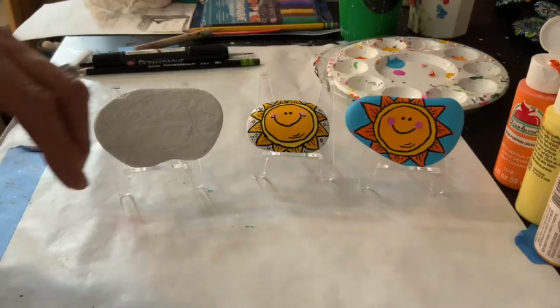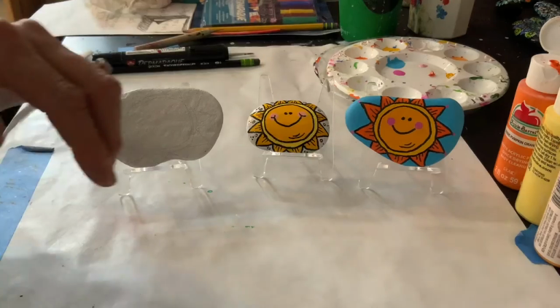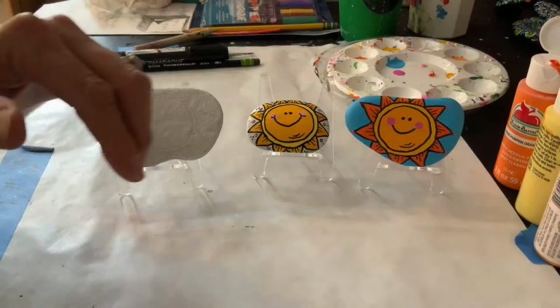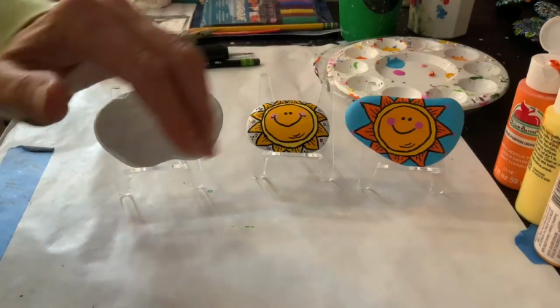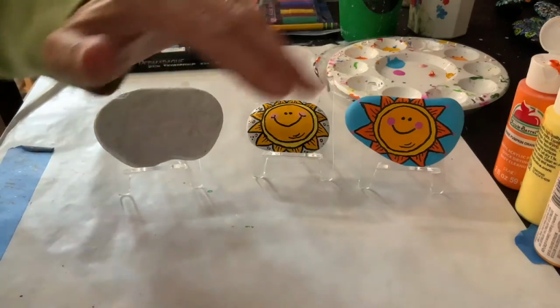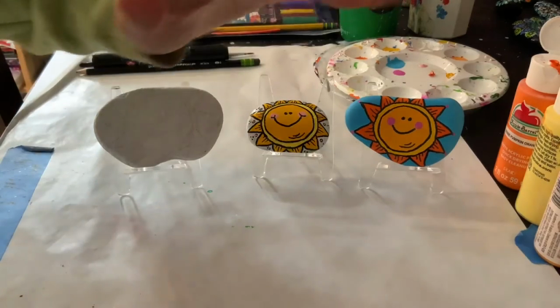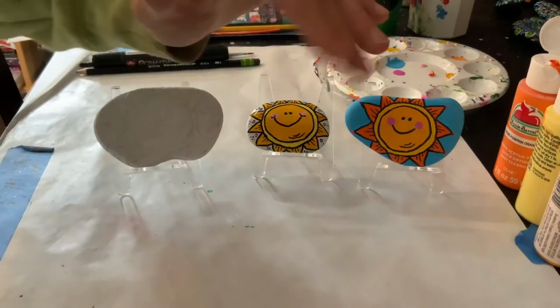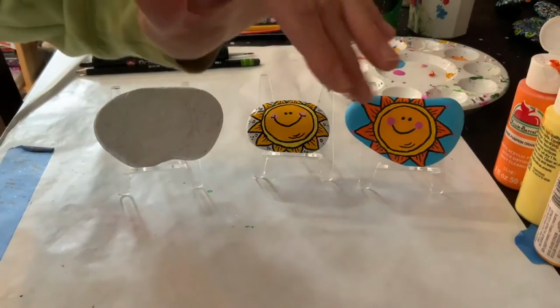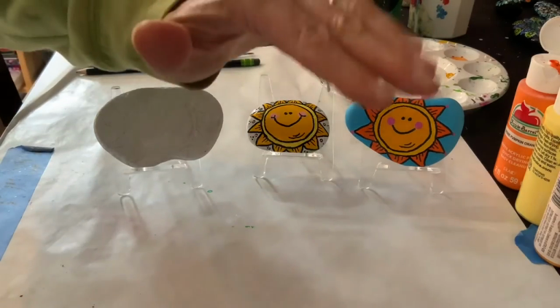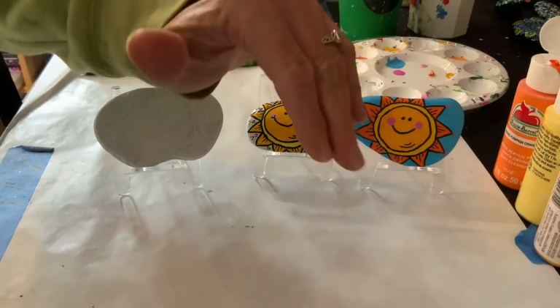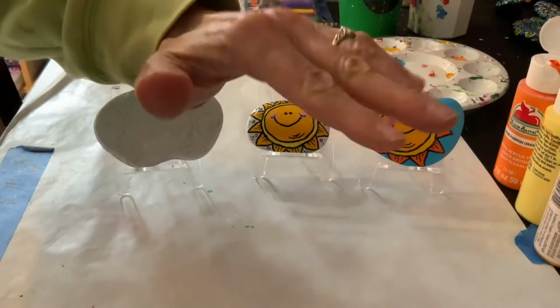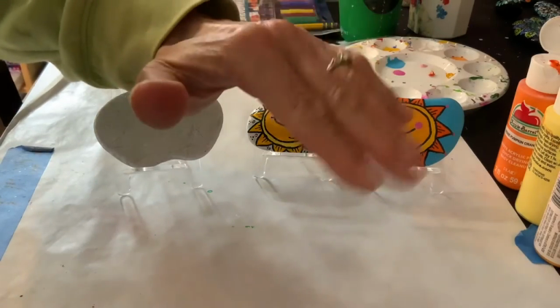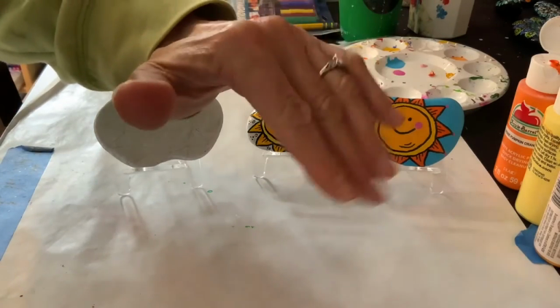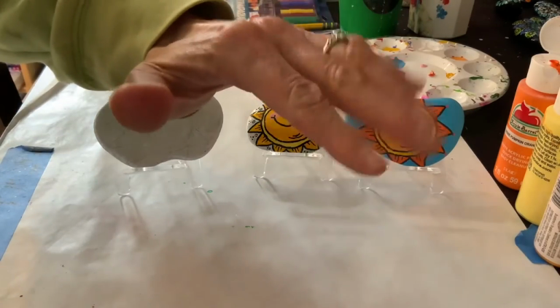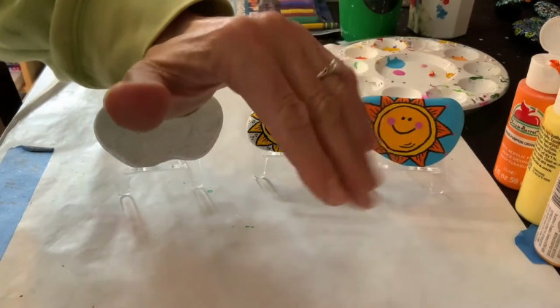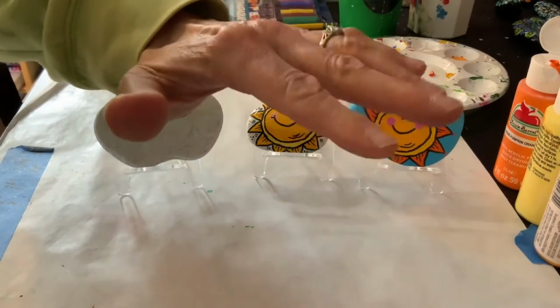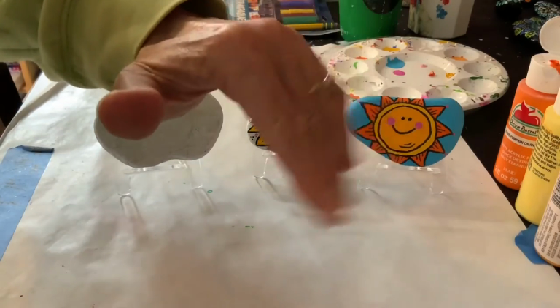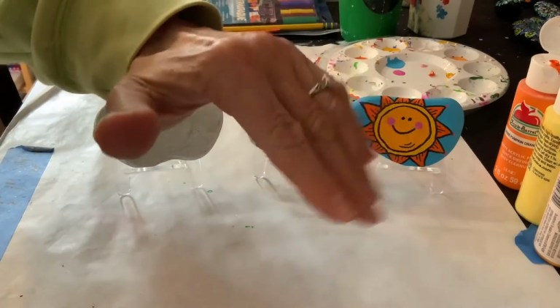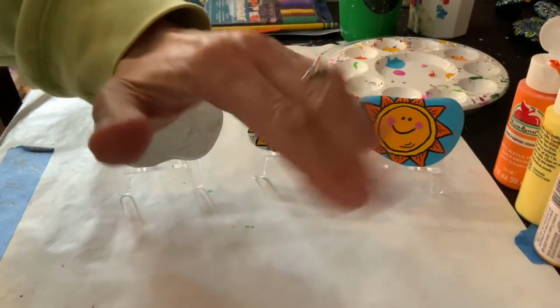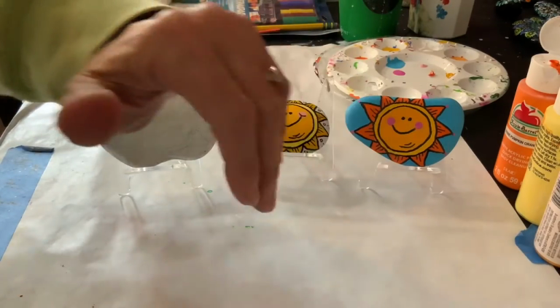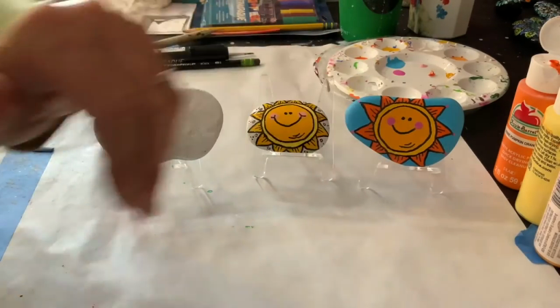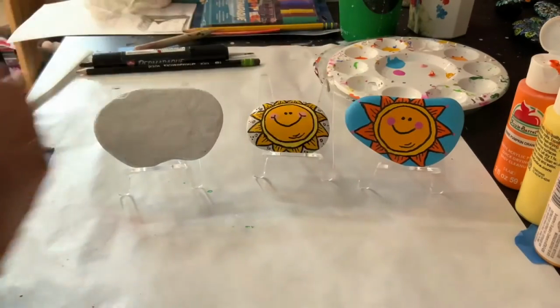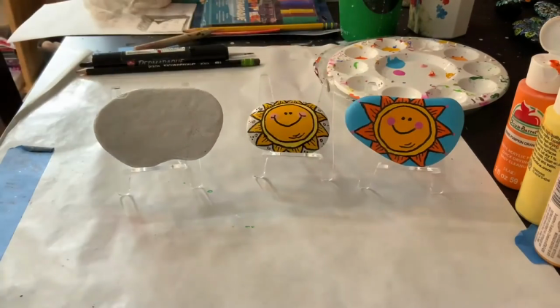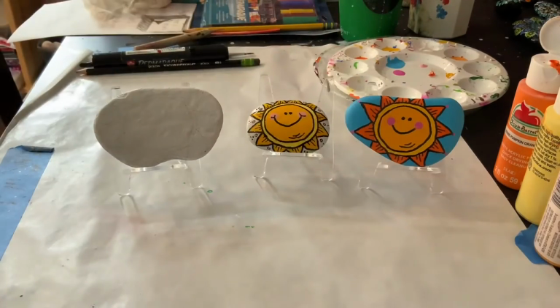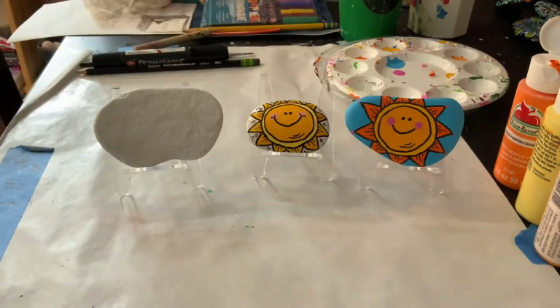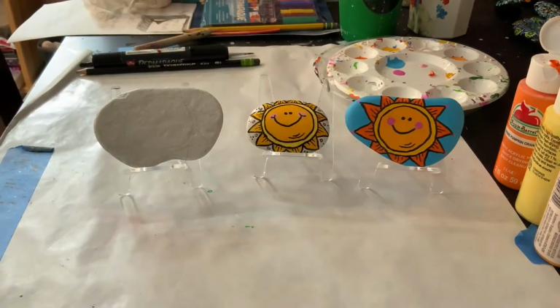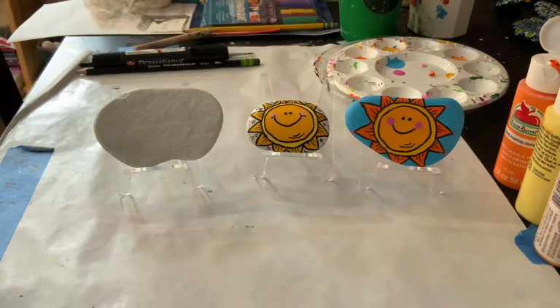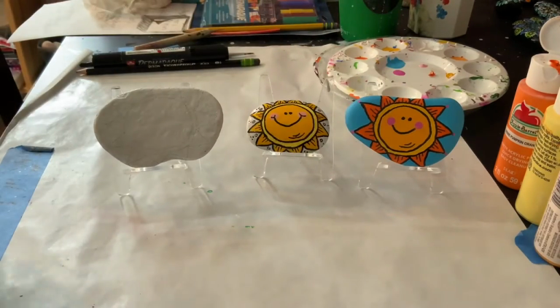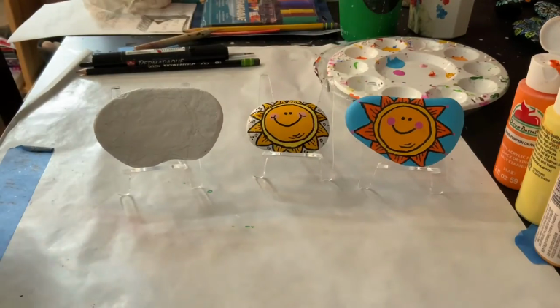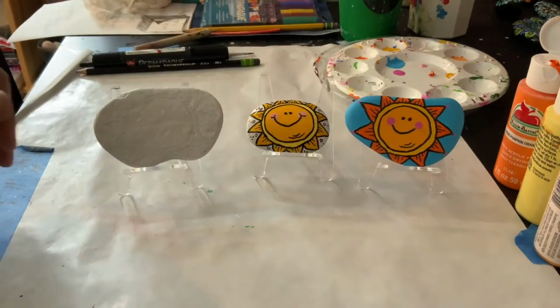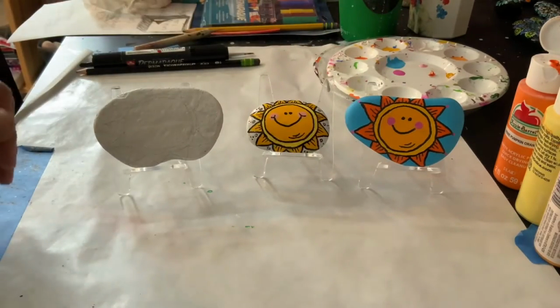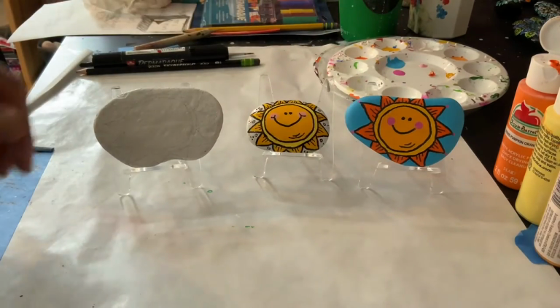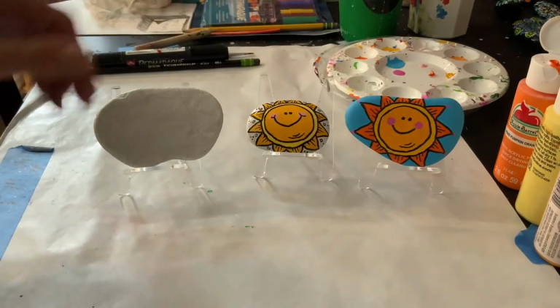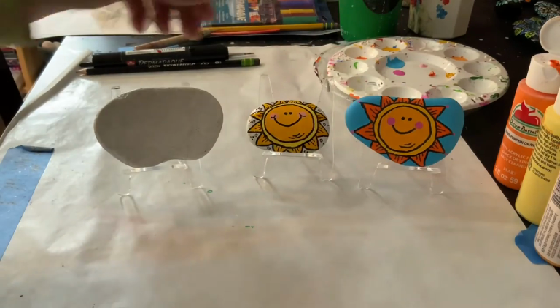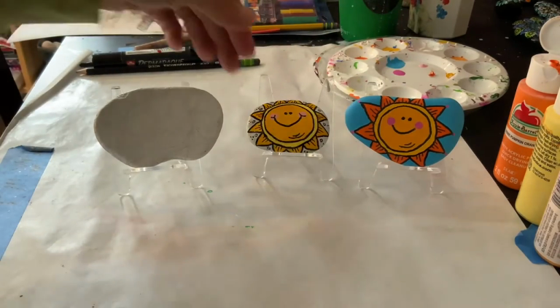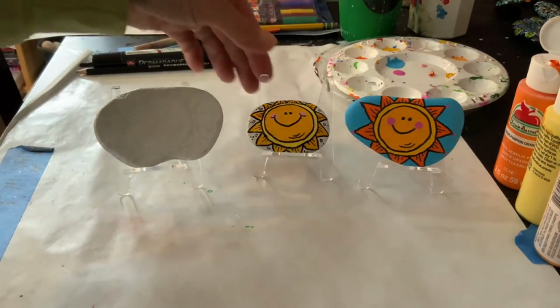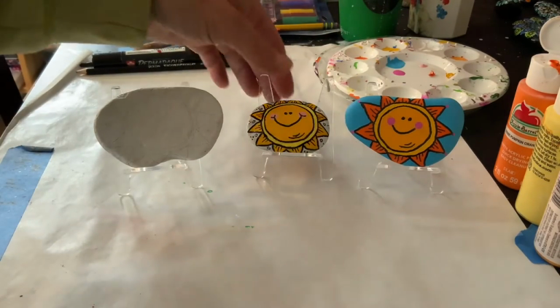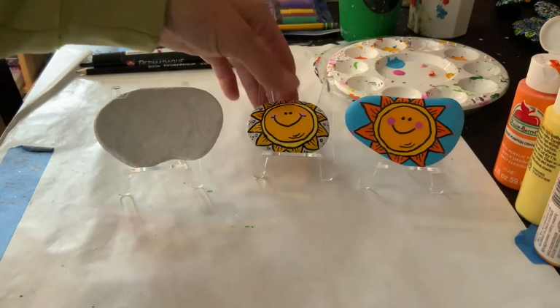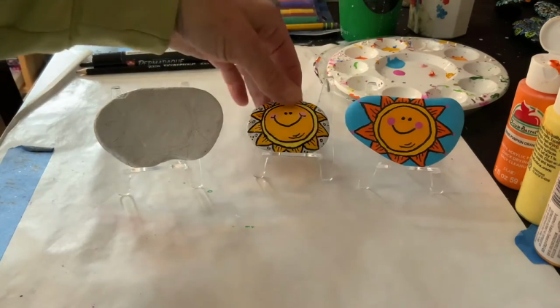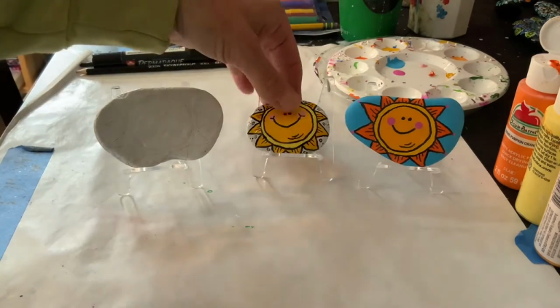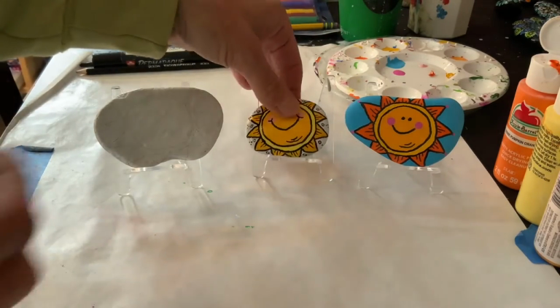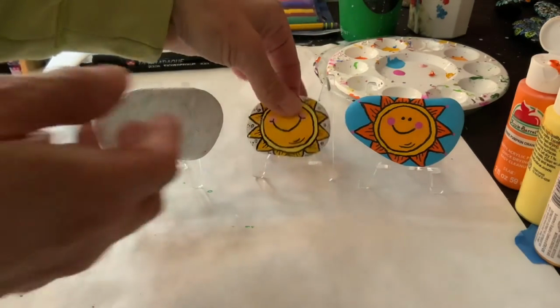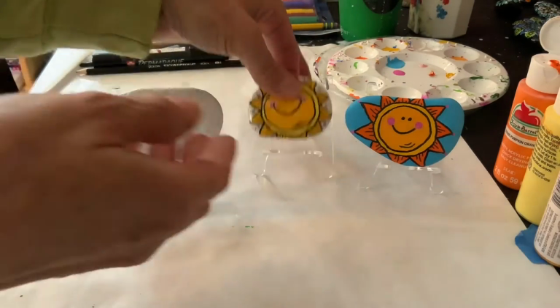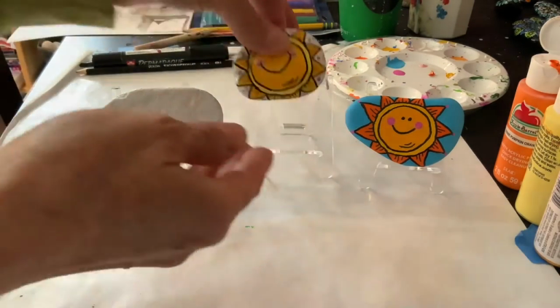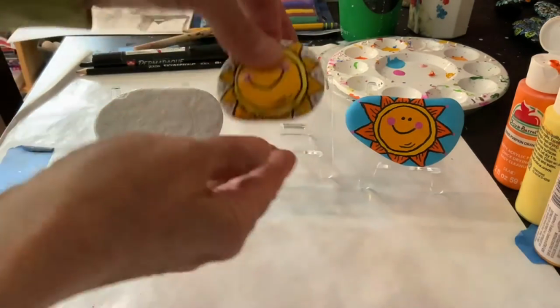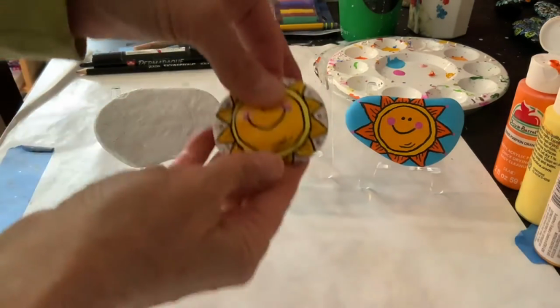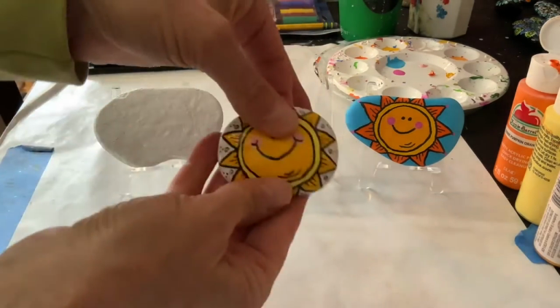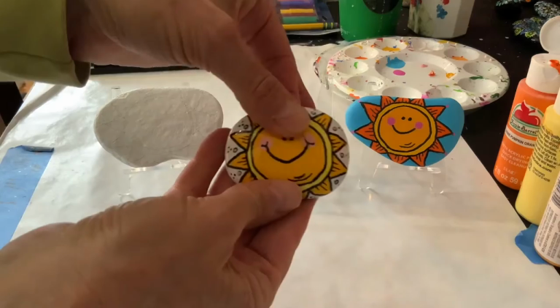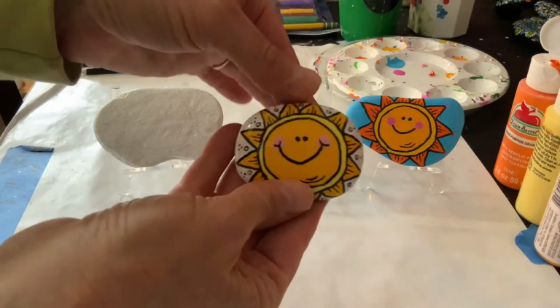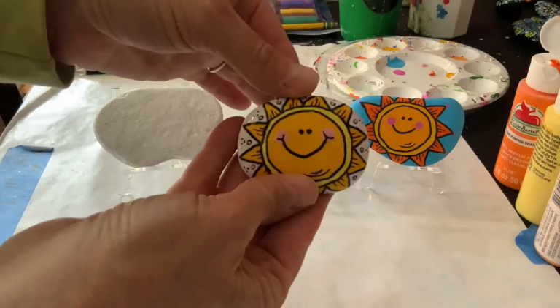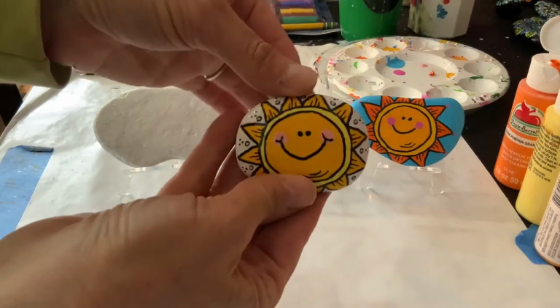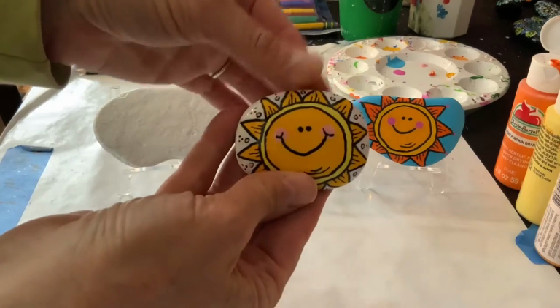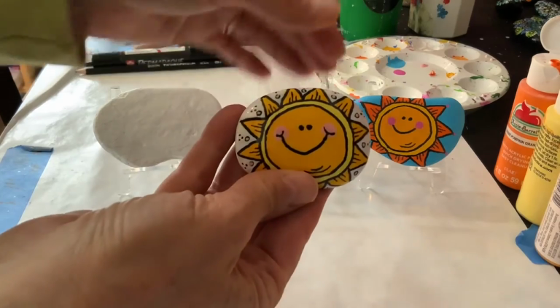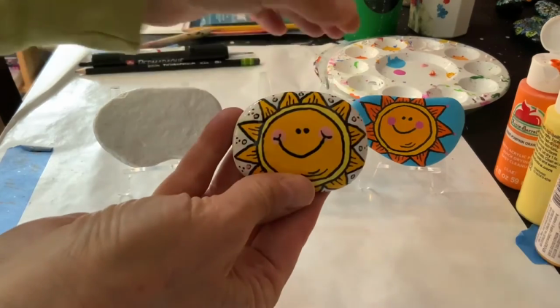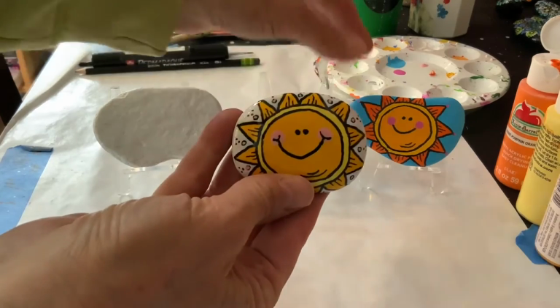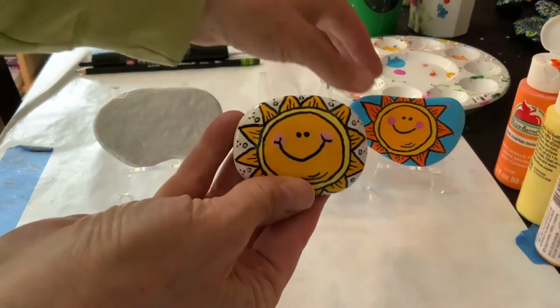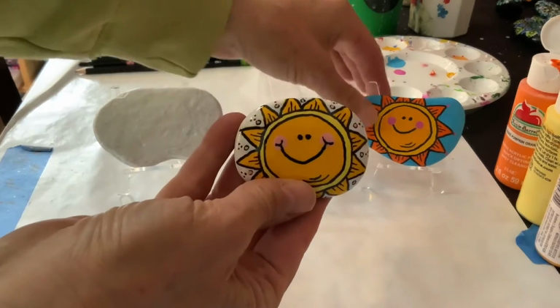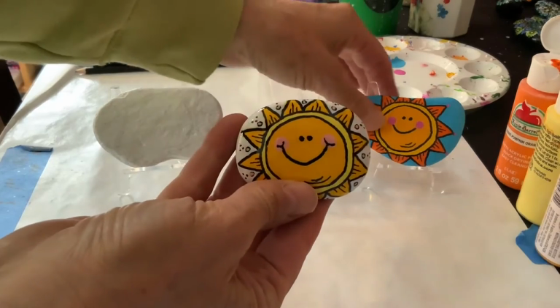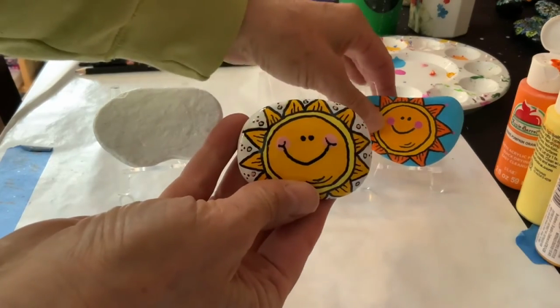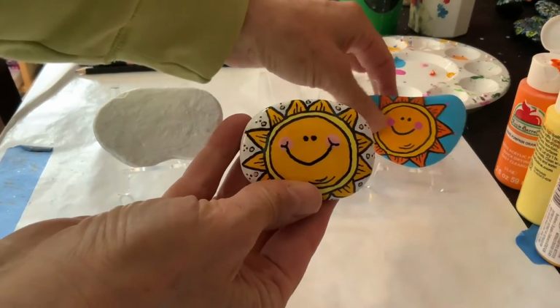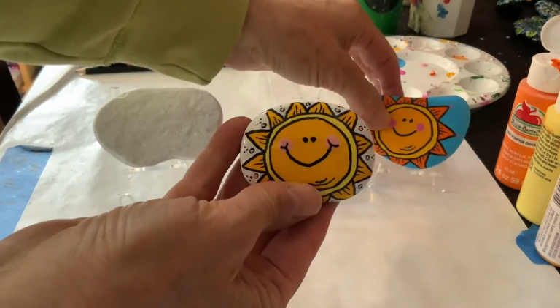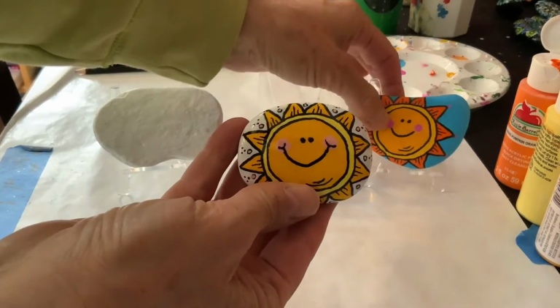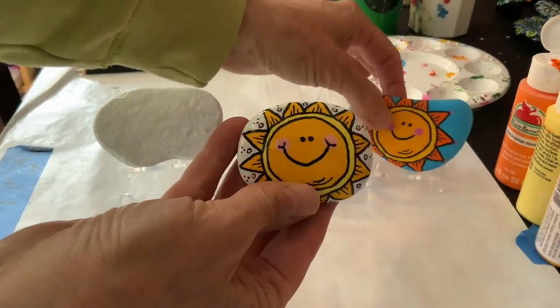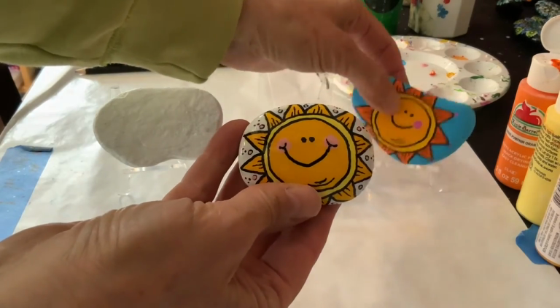Hello! Welcome to Sunset Studios. Today we are going to make a beautiful sun.